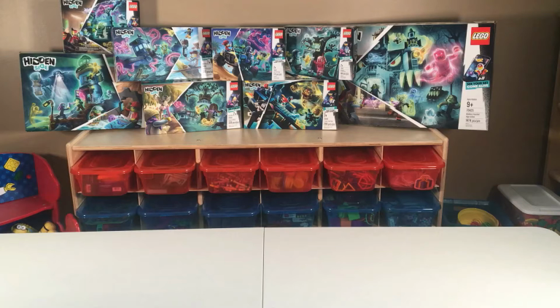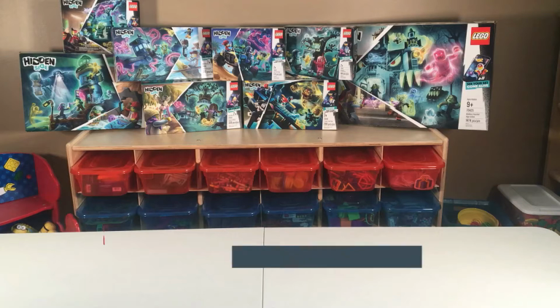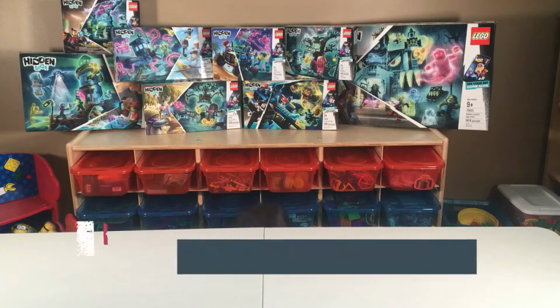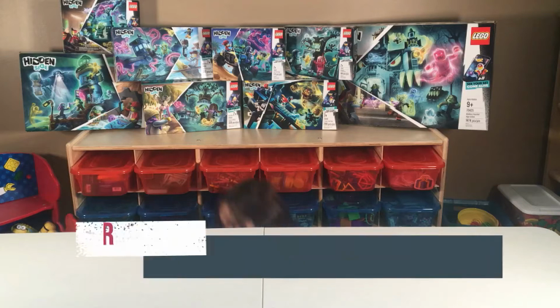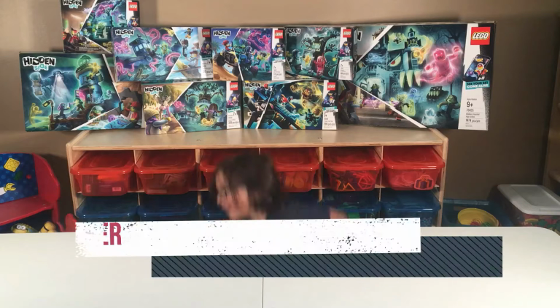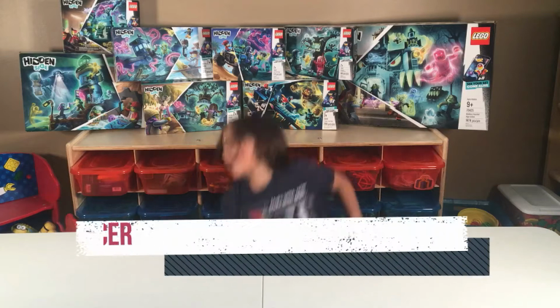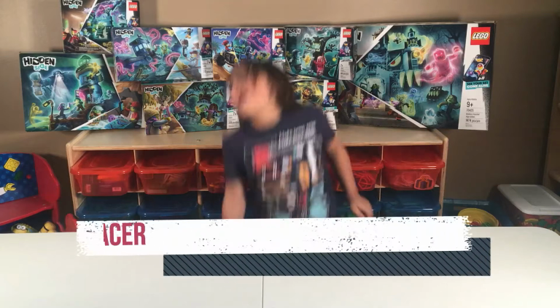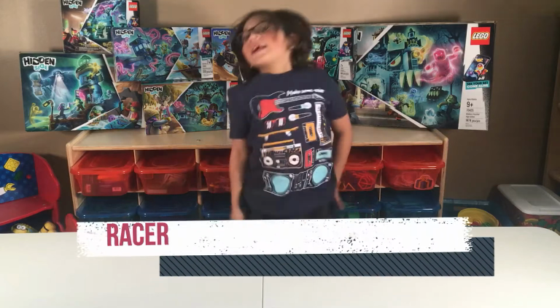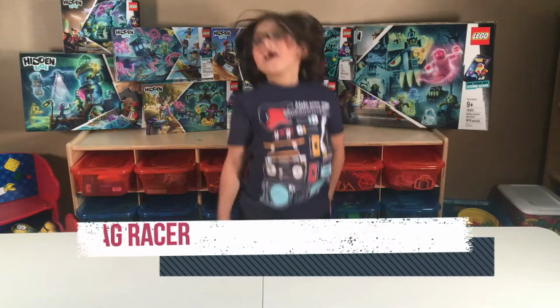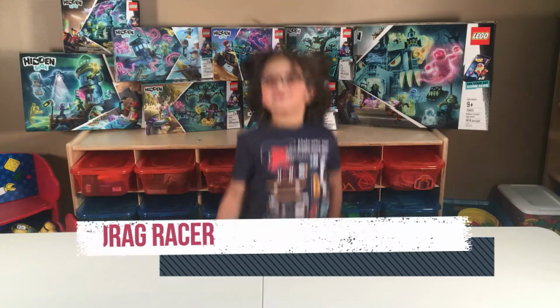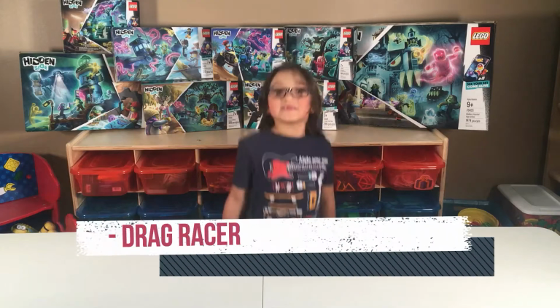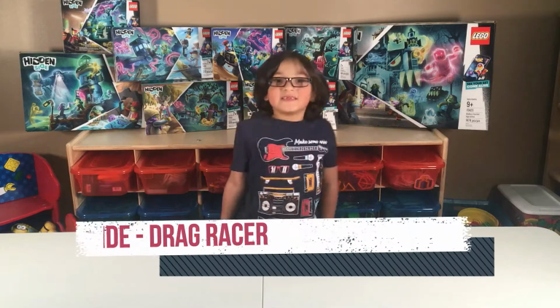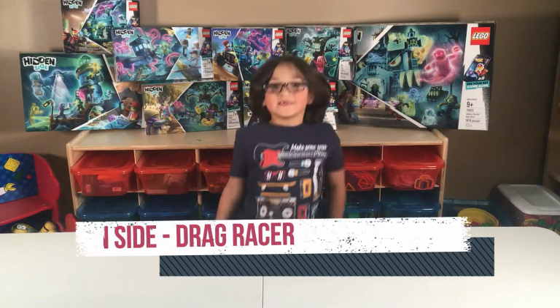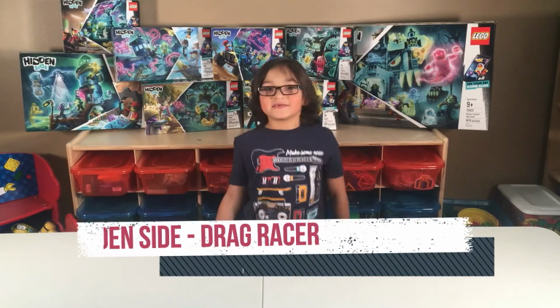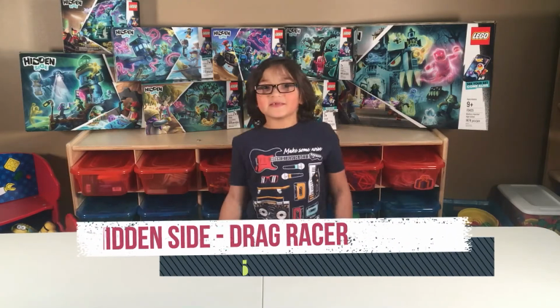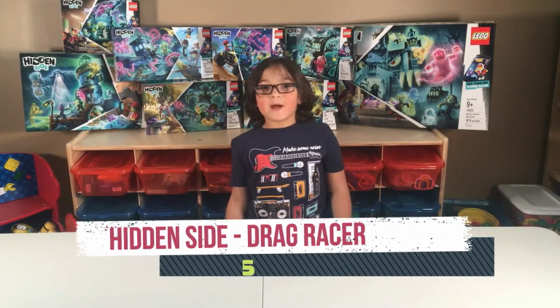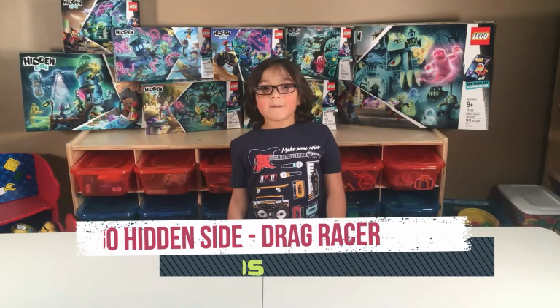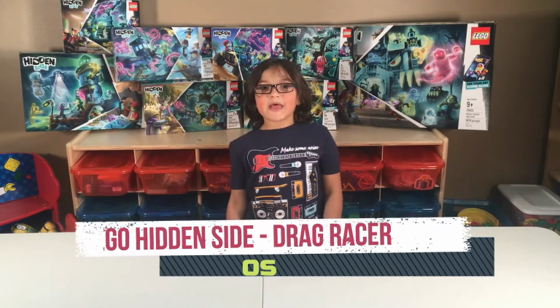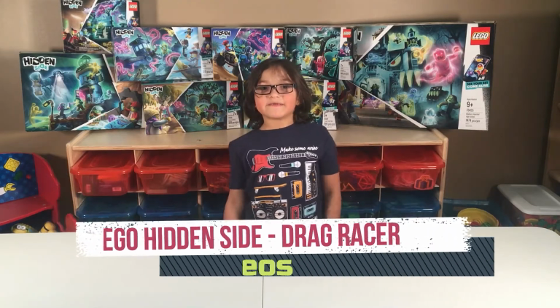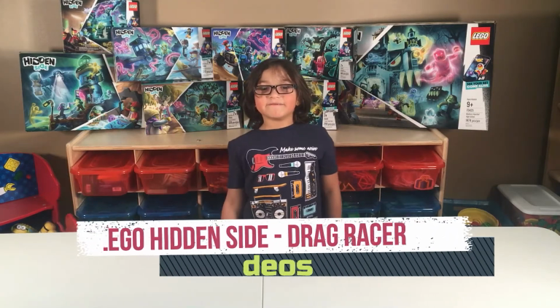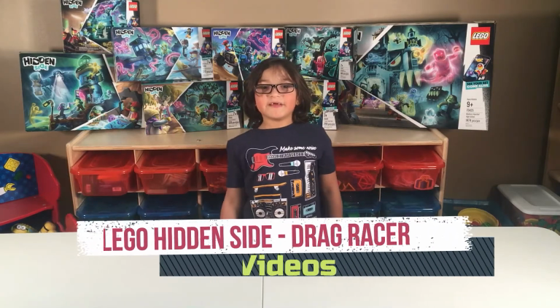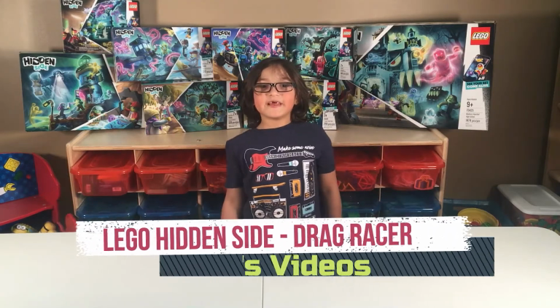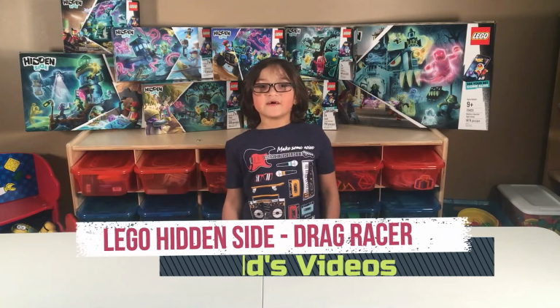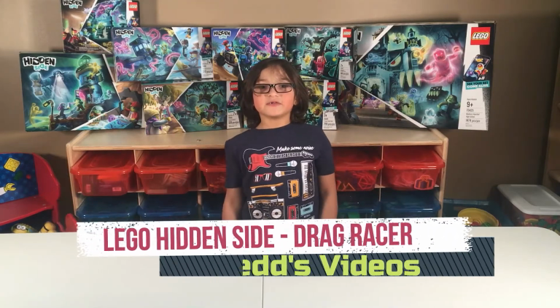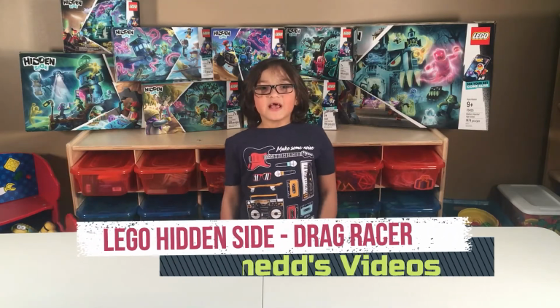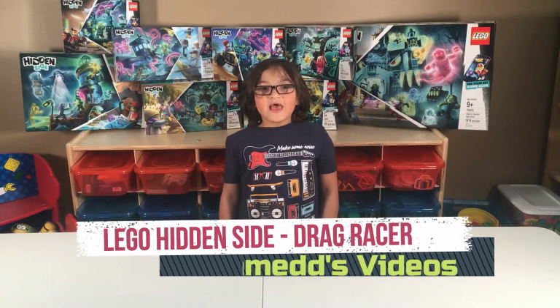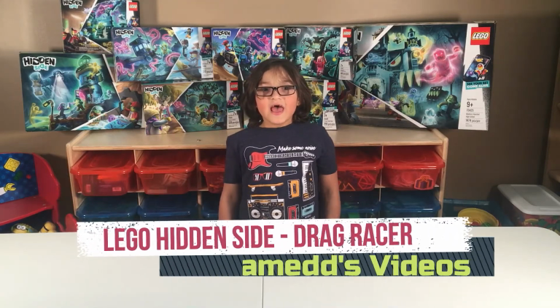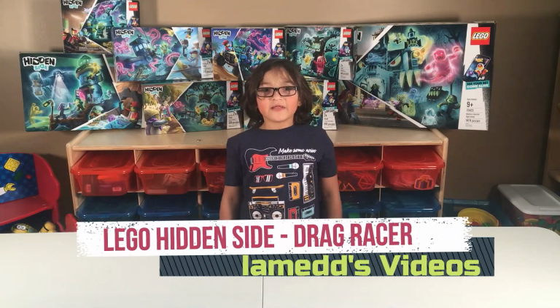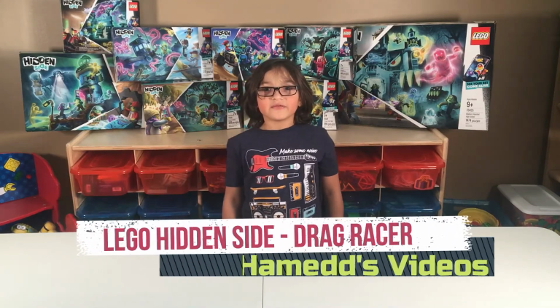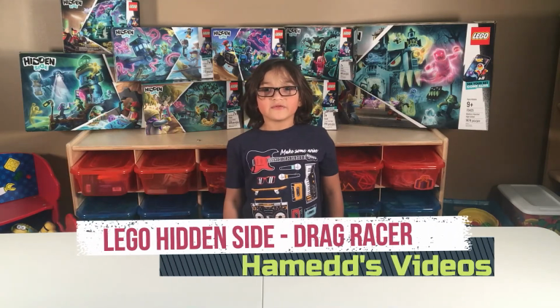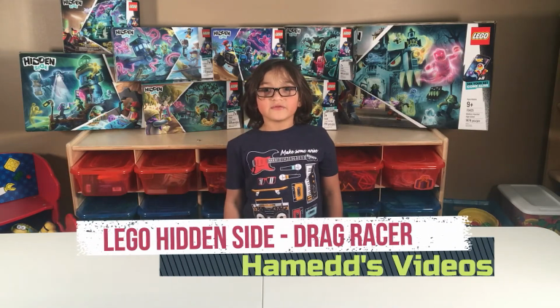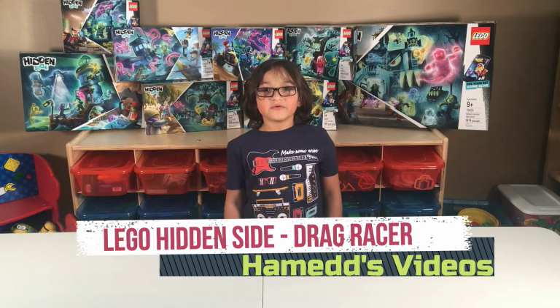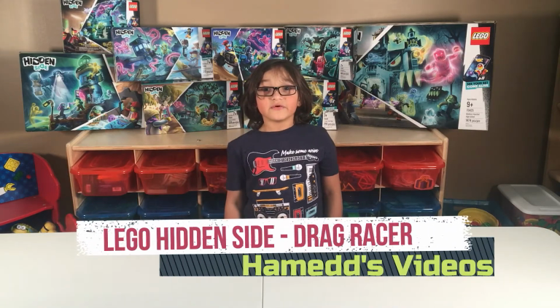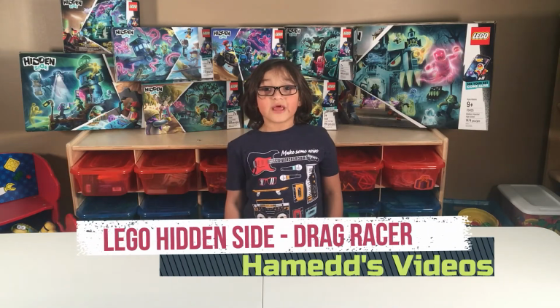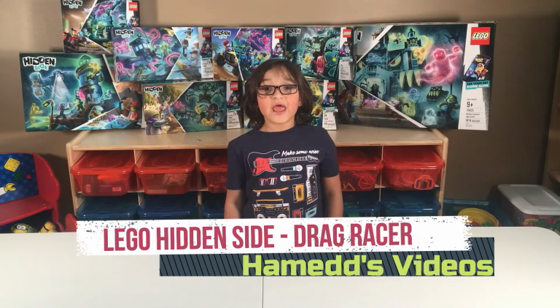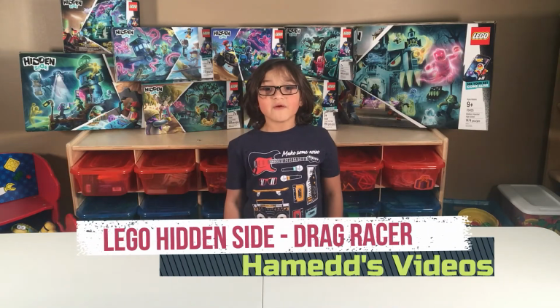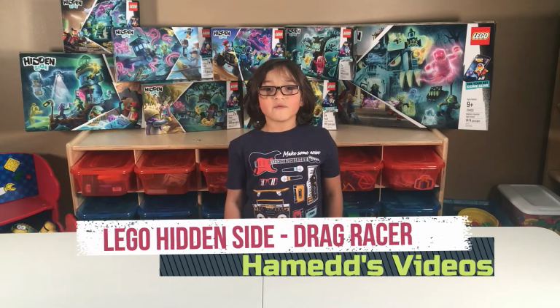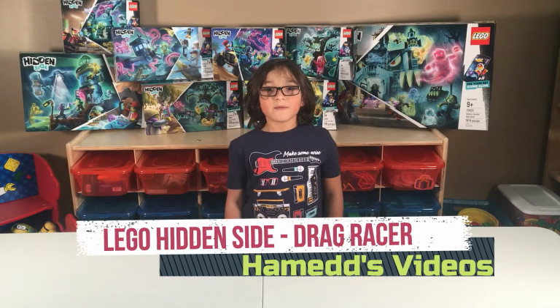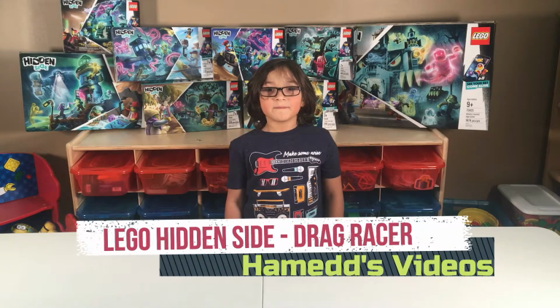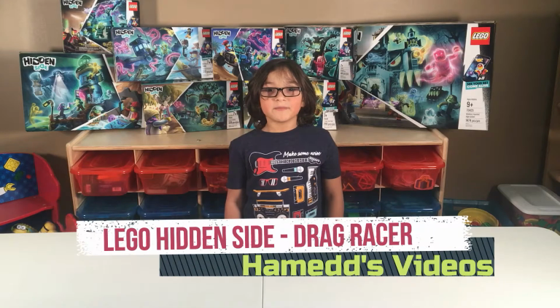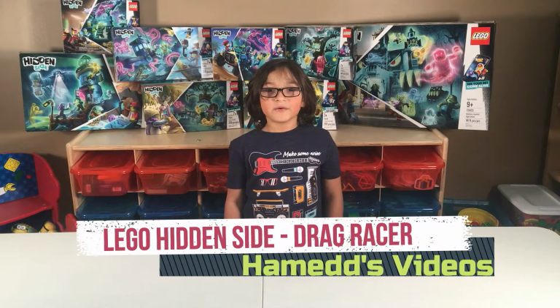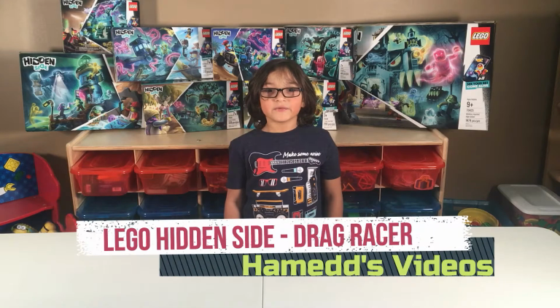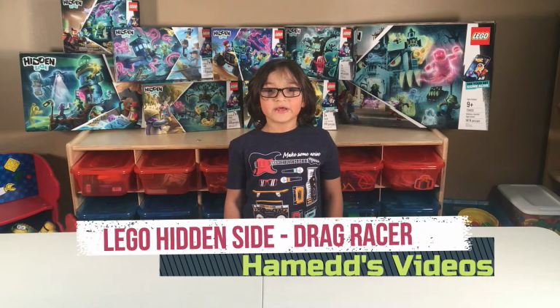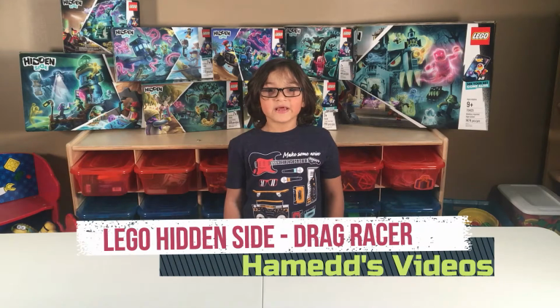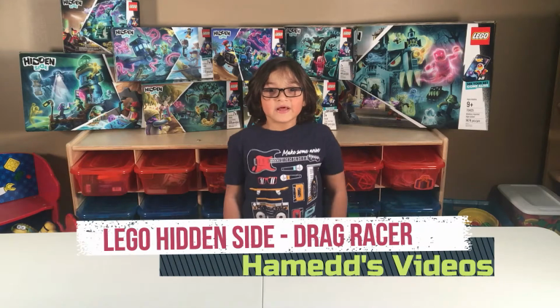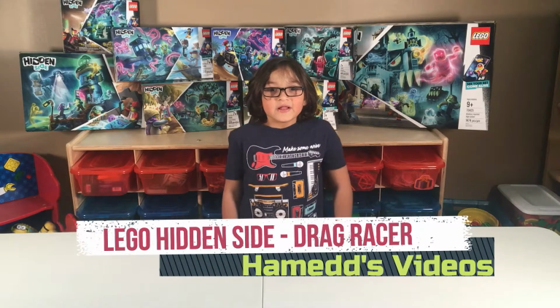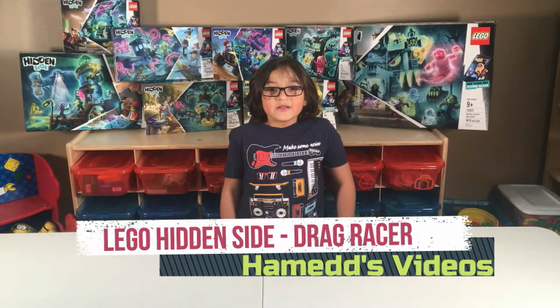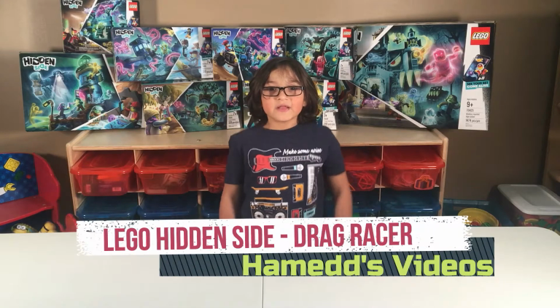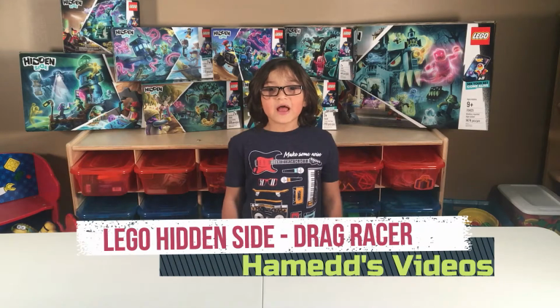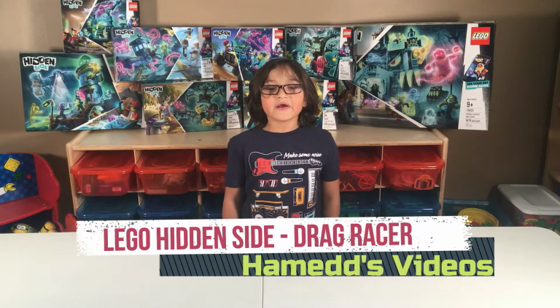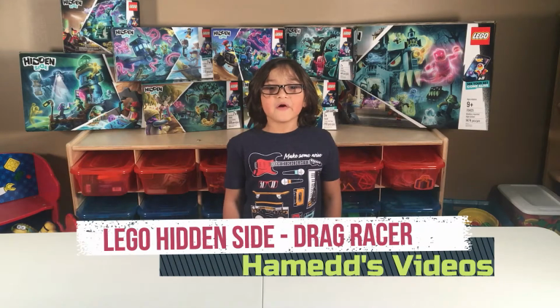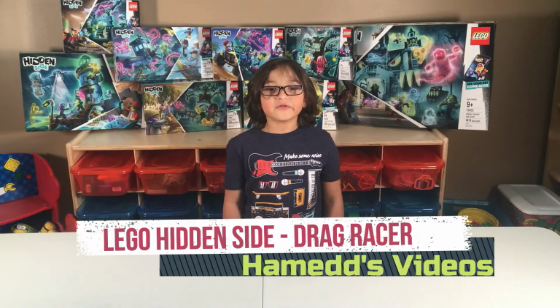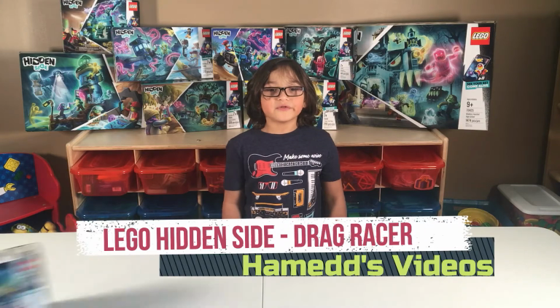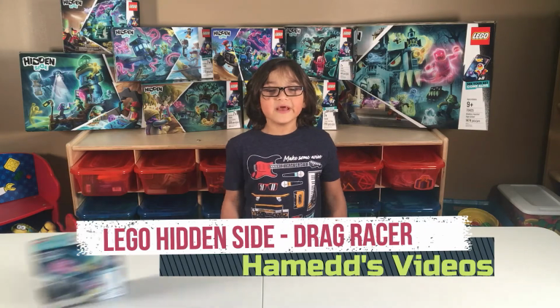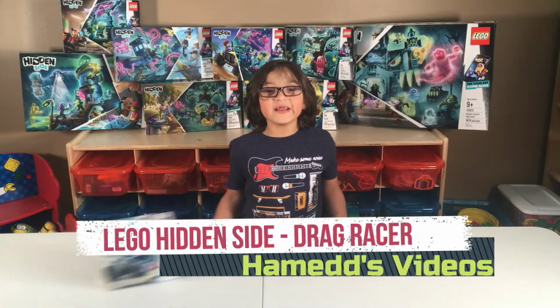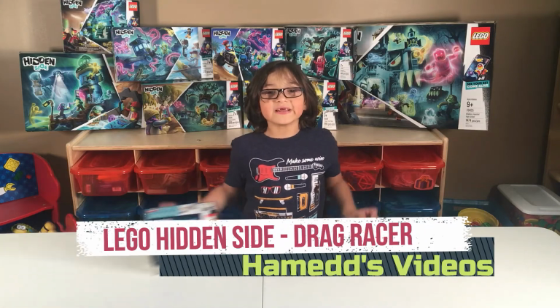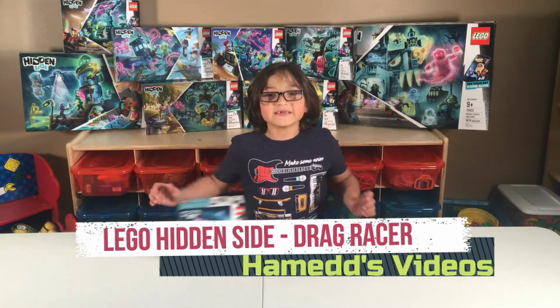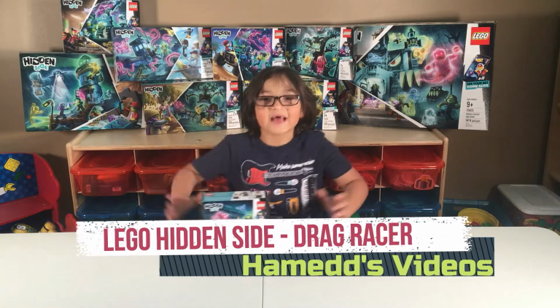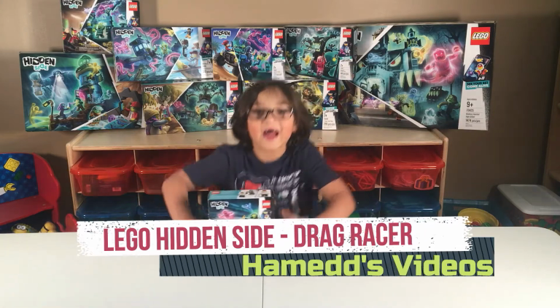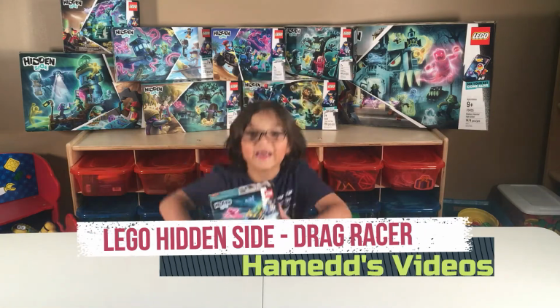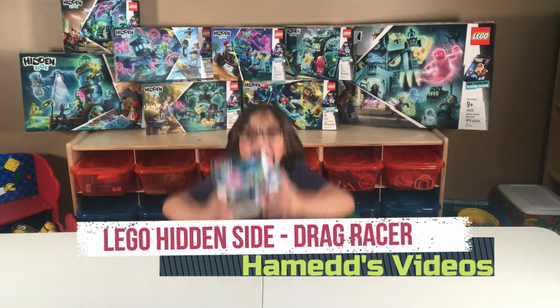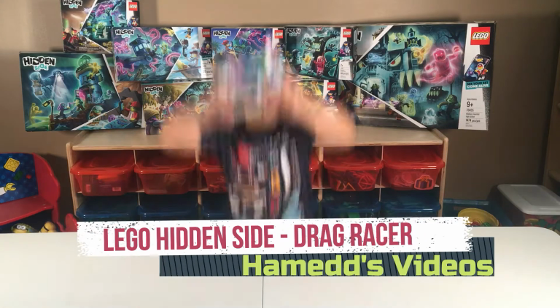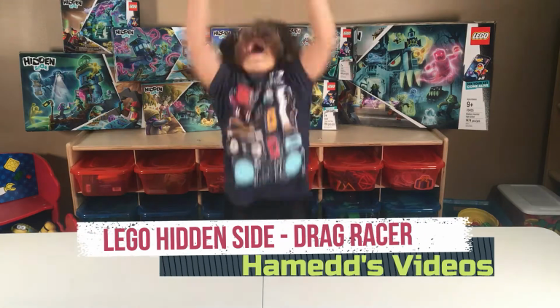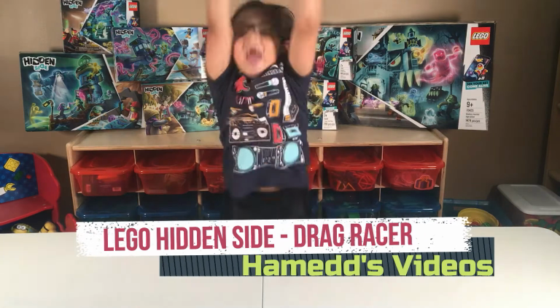Hi guys, this is LaMexVideos and today we're building LEGO's Hidden Side. Yay!